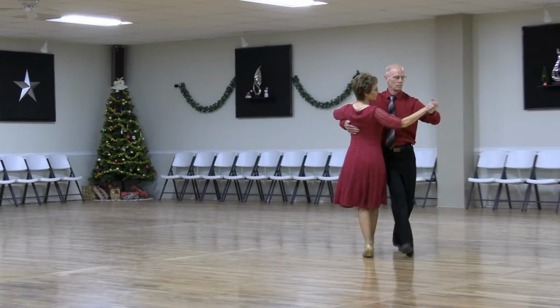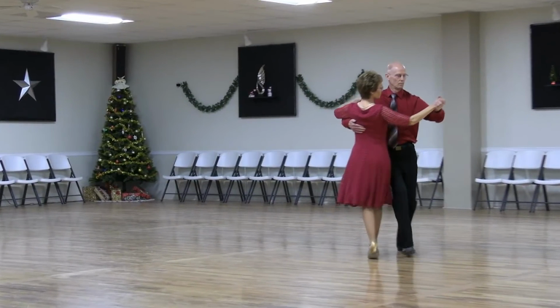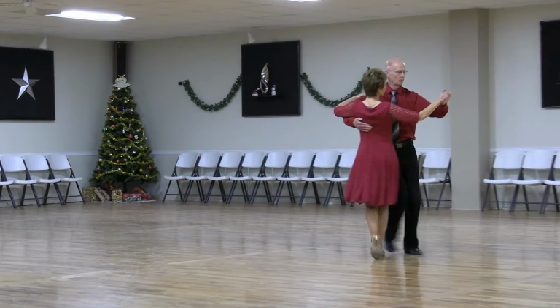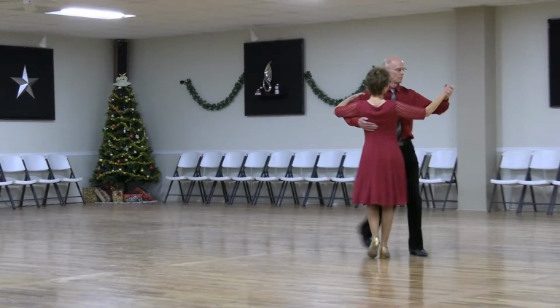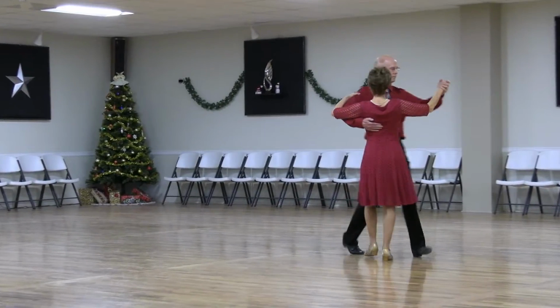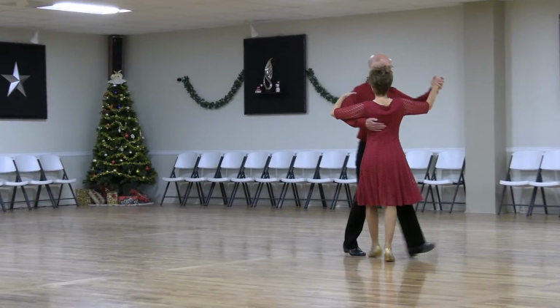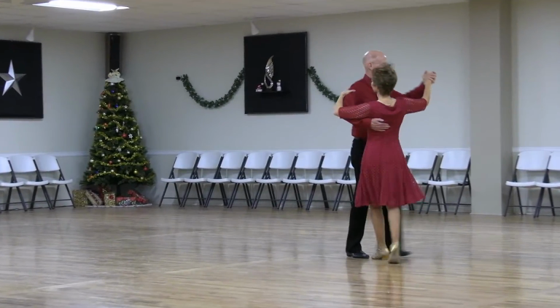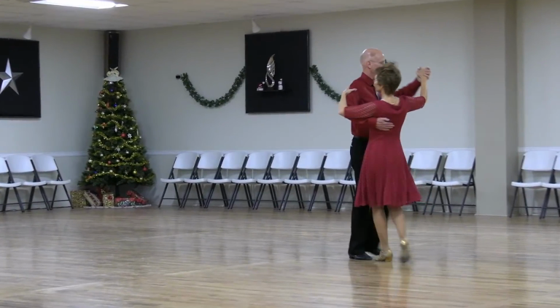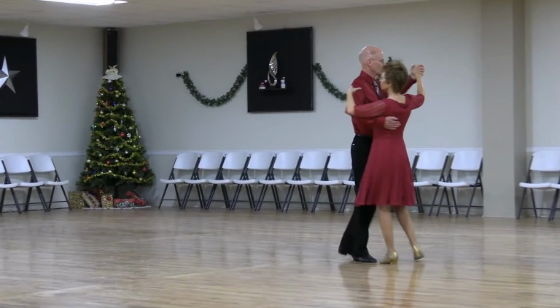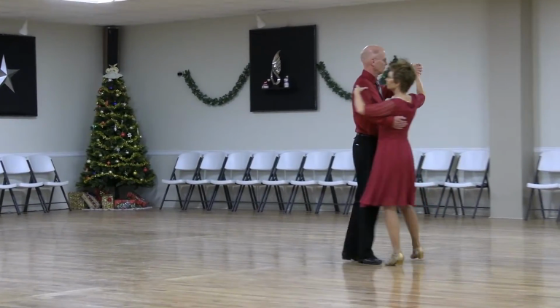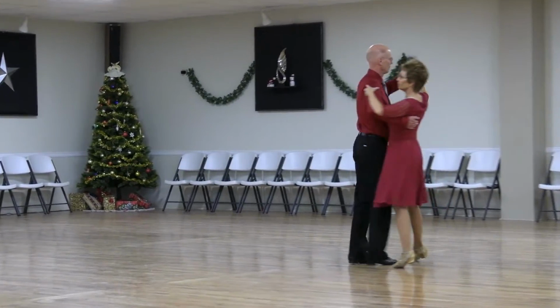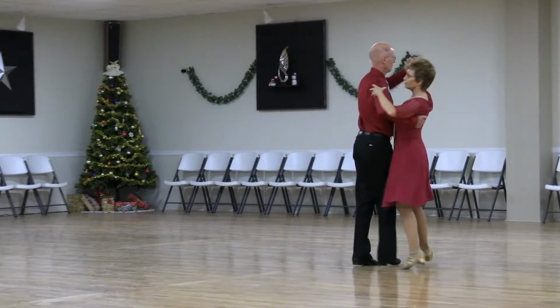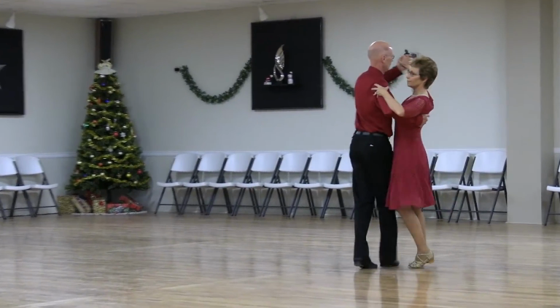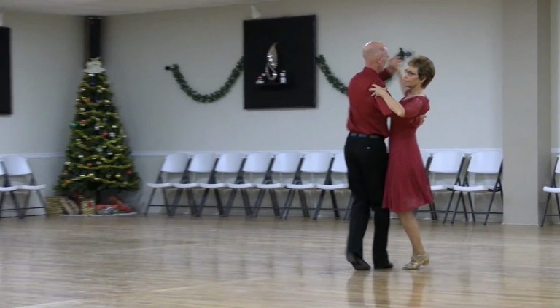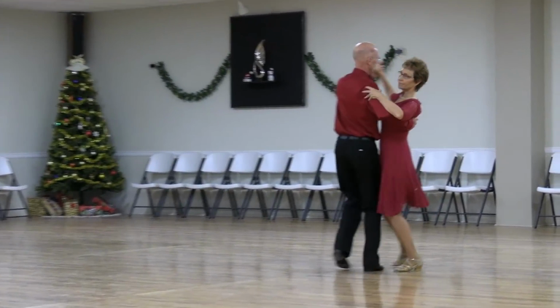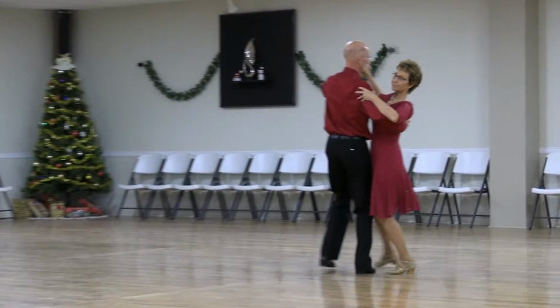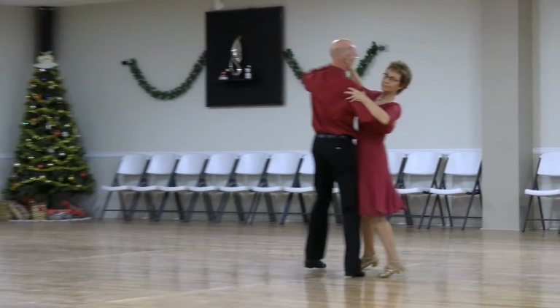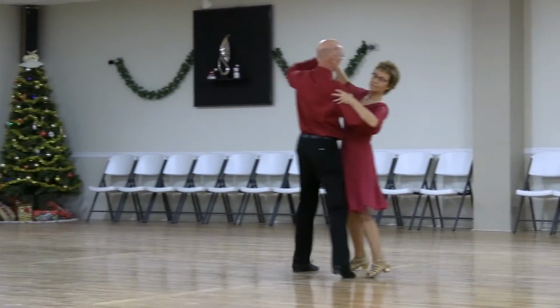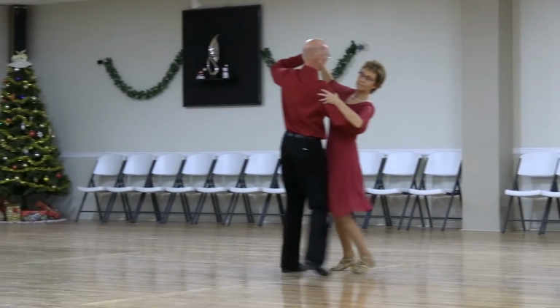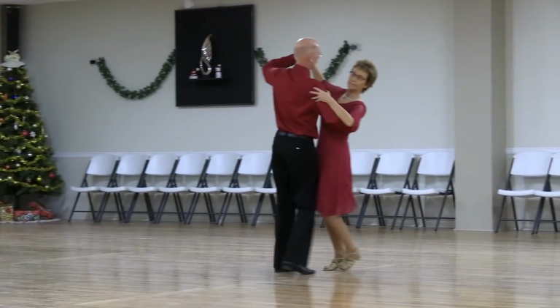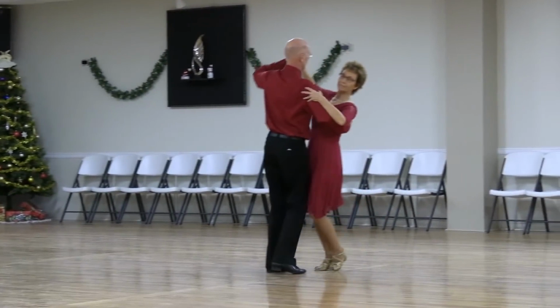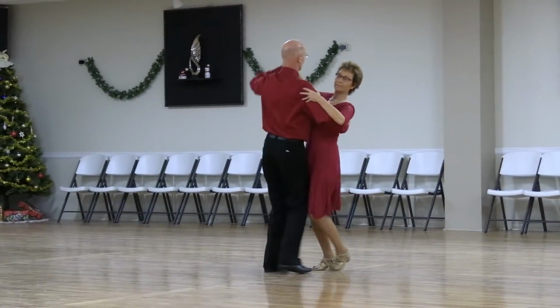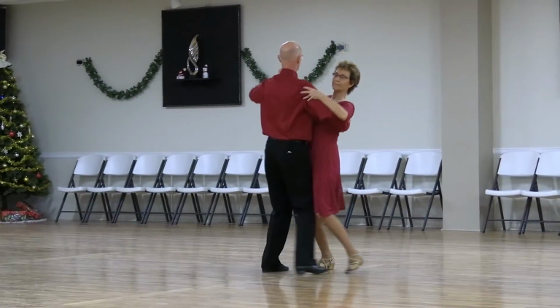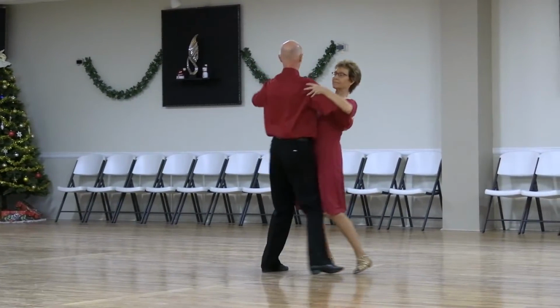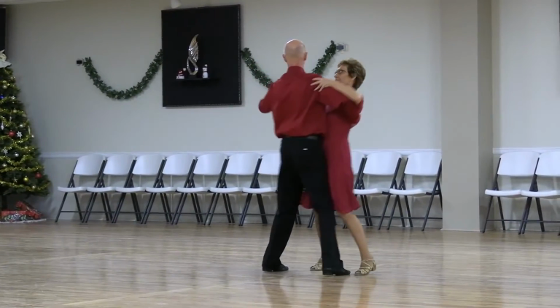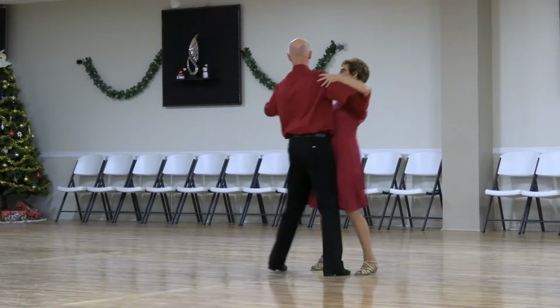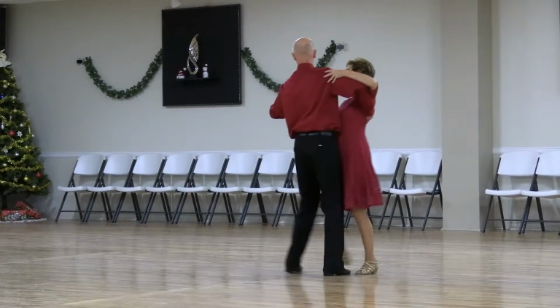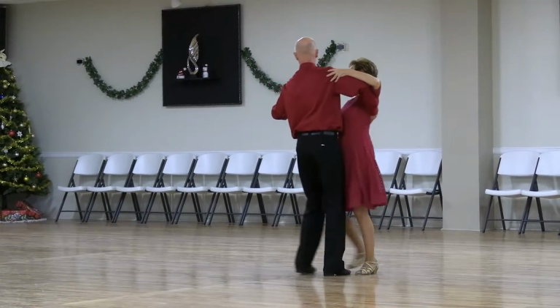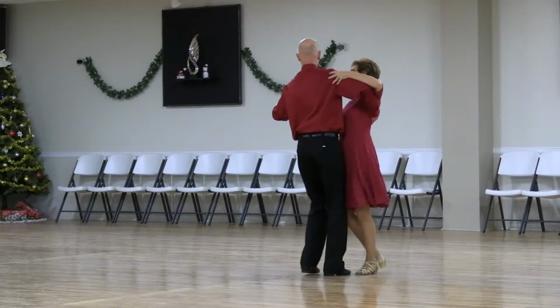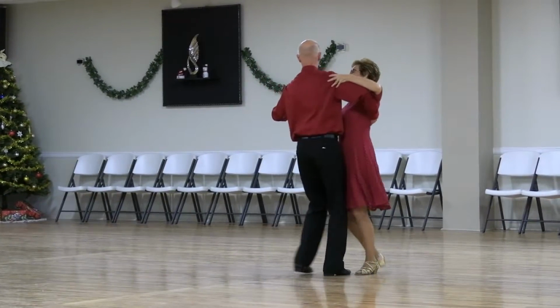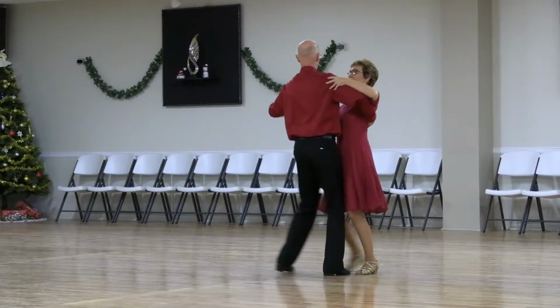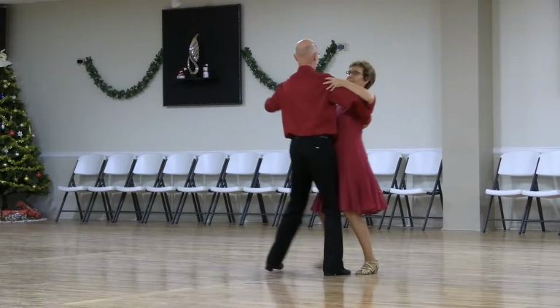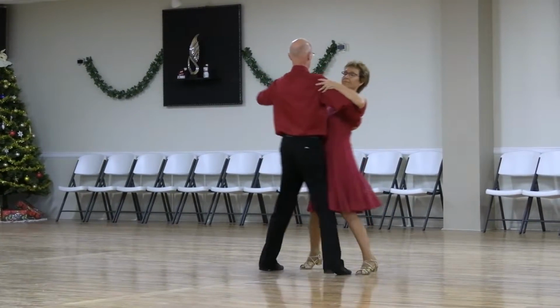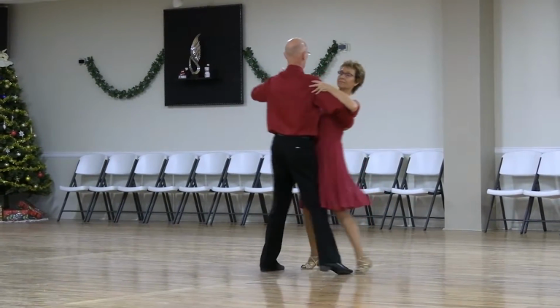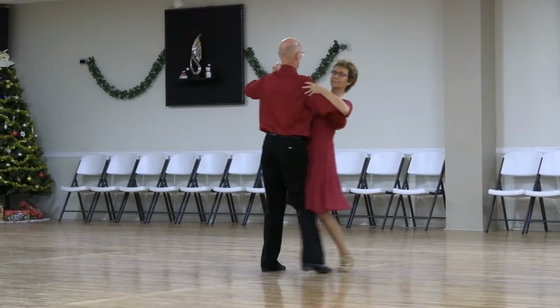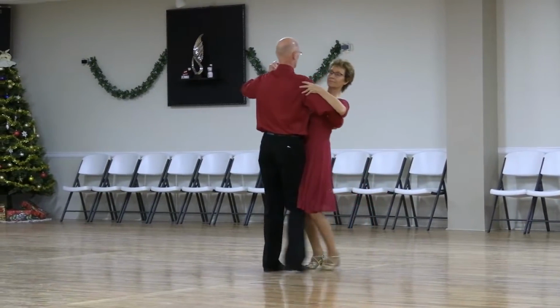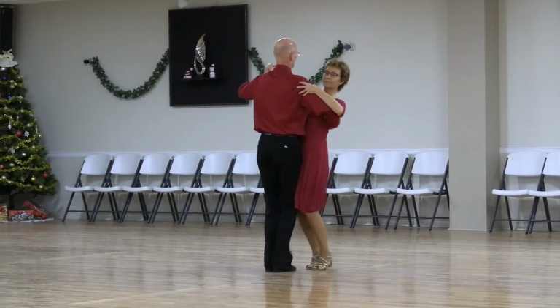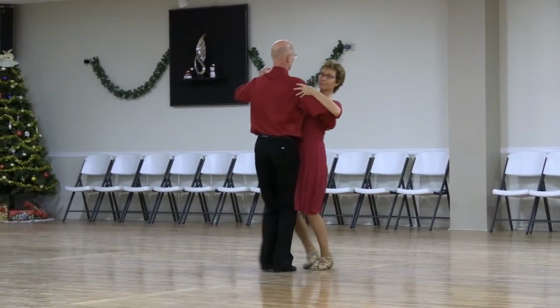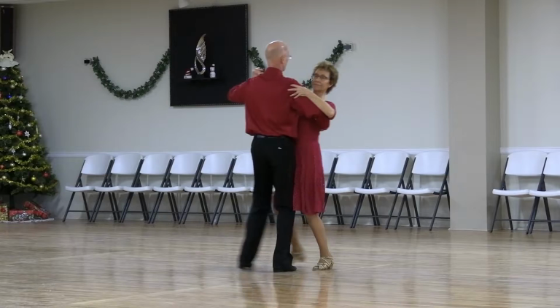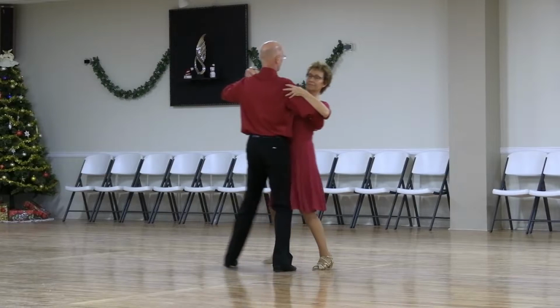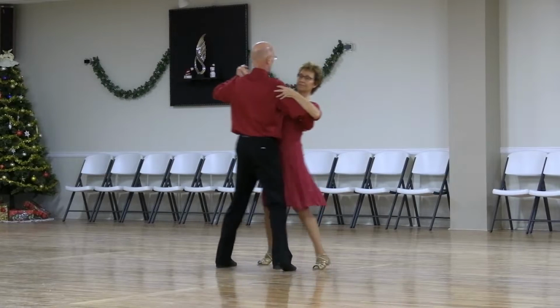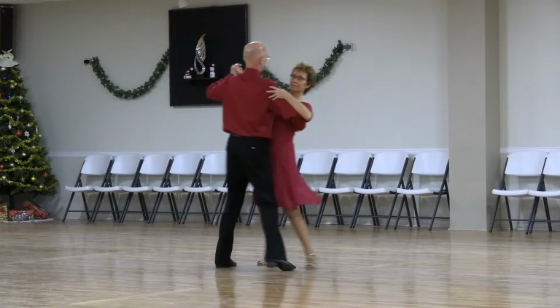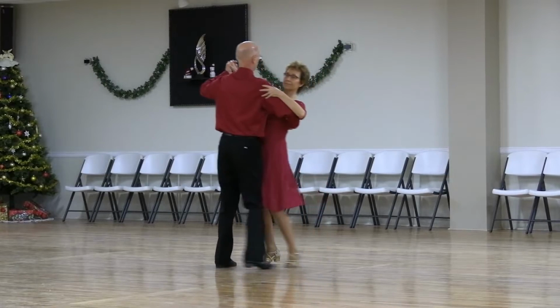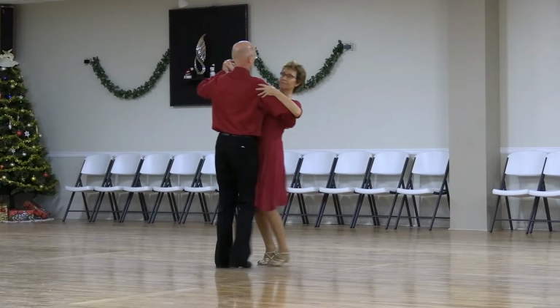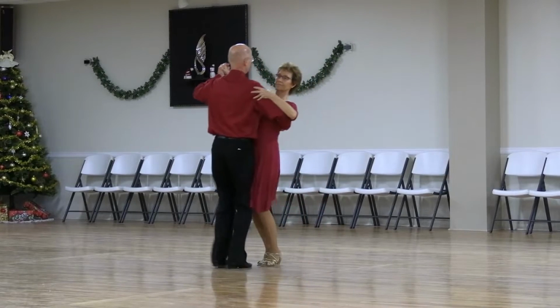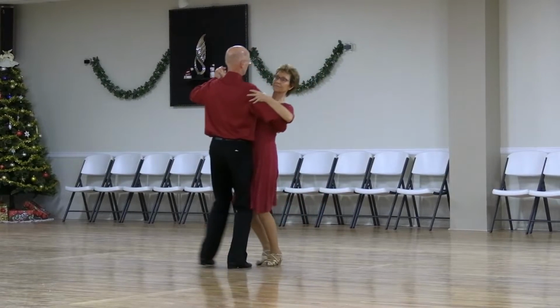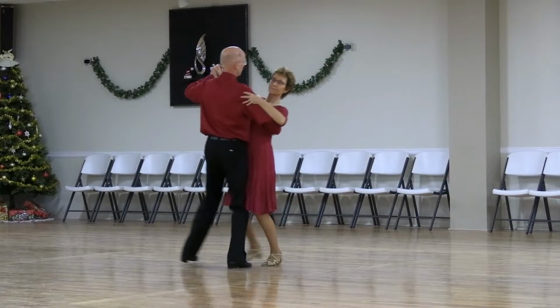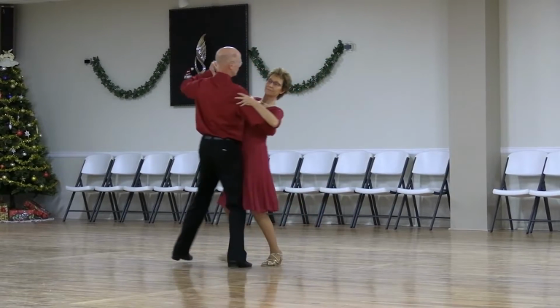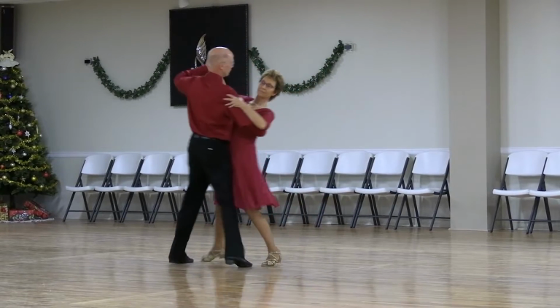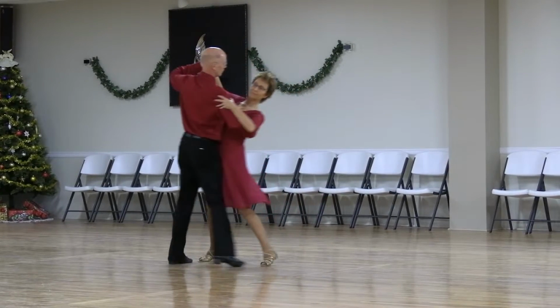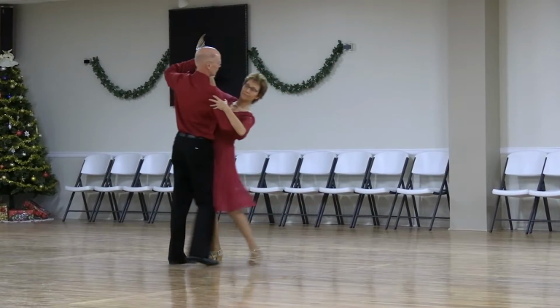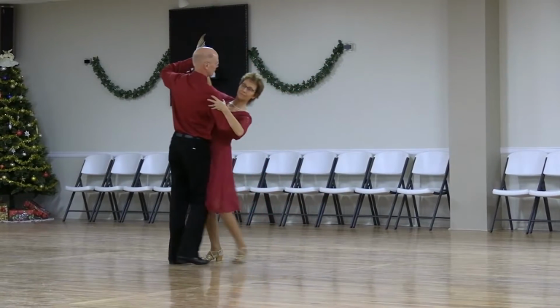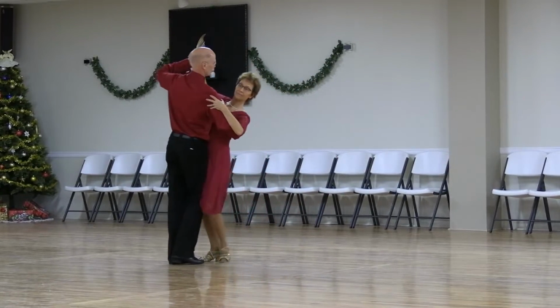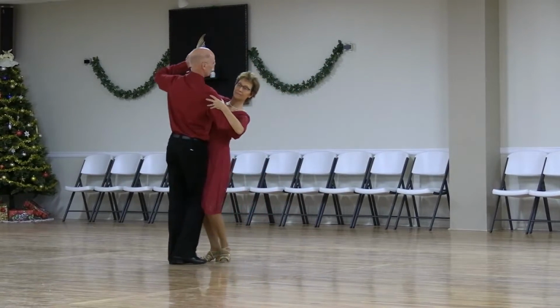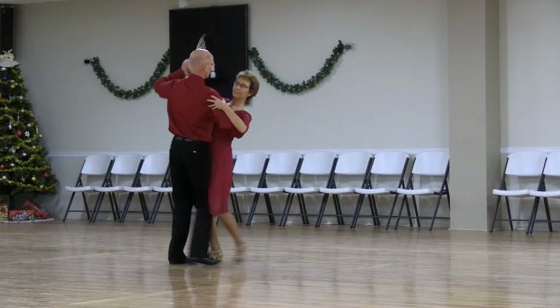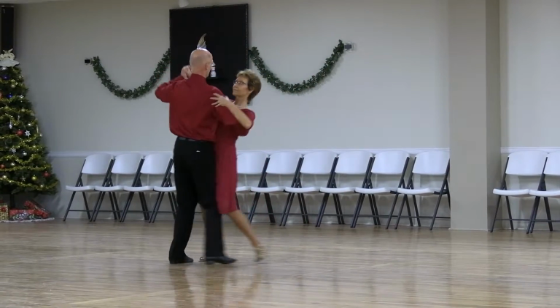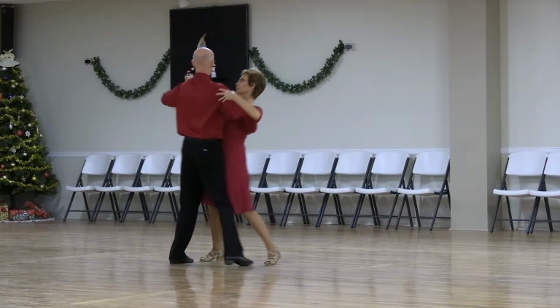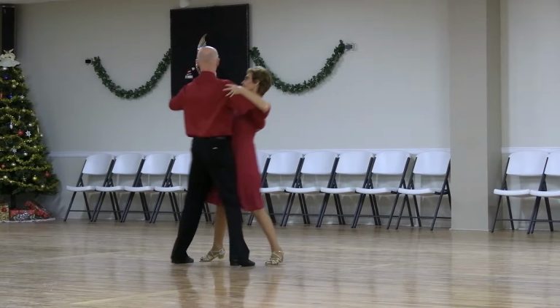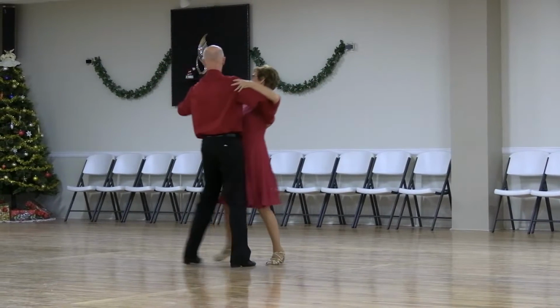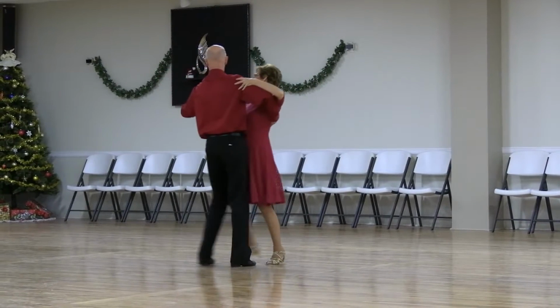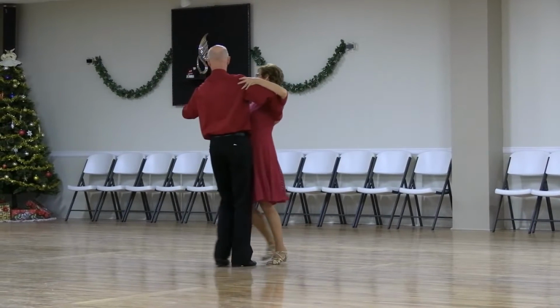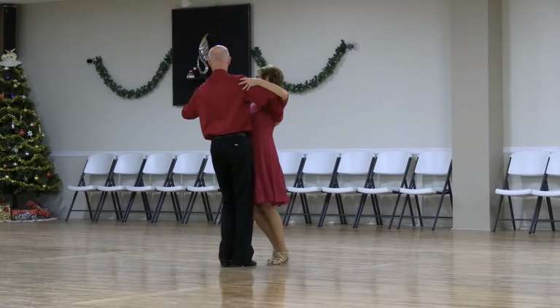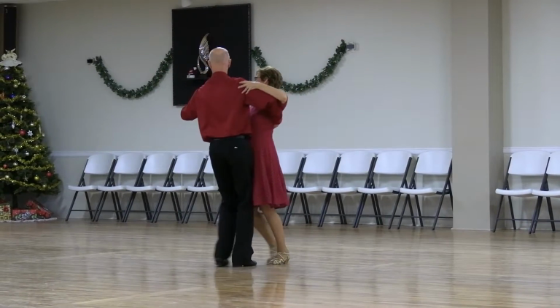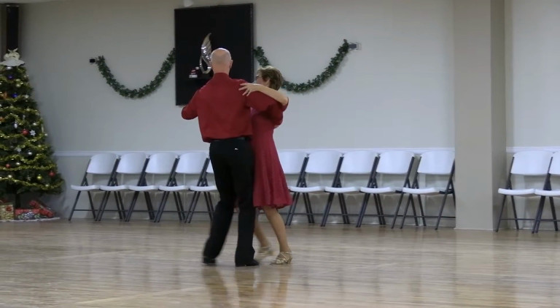We're out together, sway left and right, two side closes, sway left and right, two side closes.